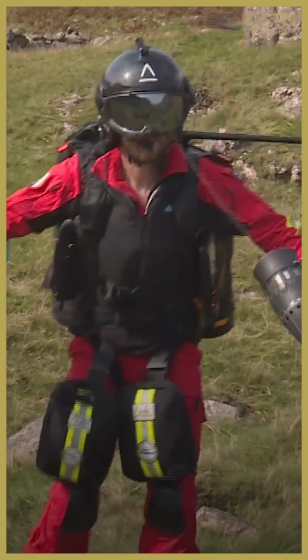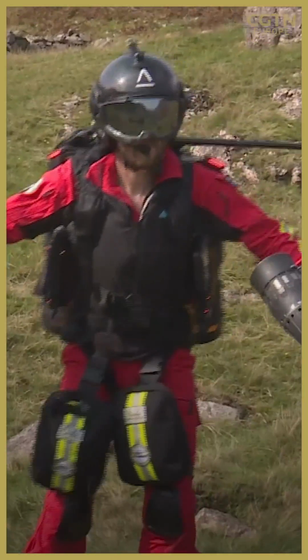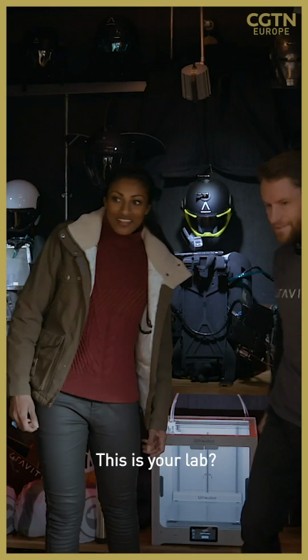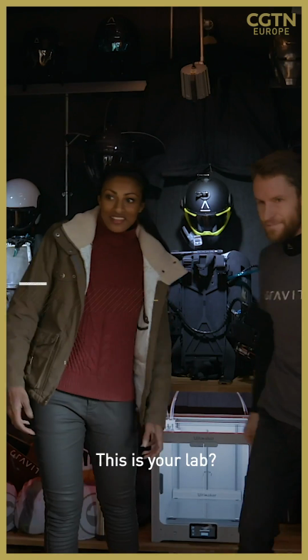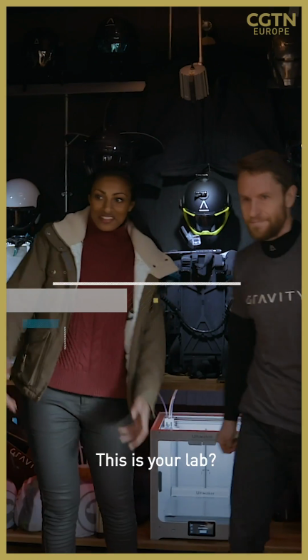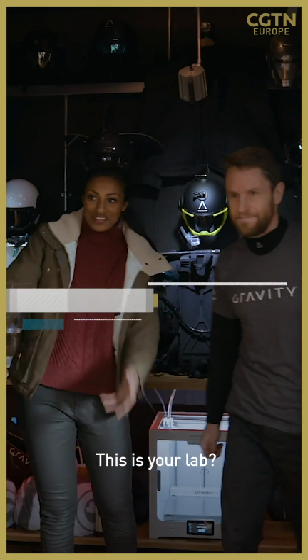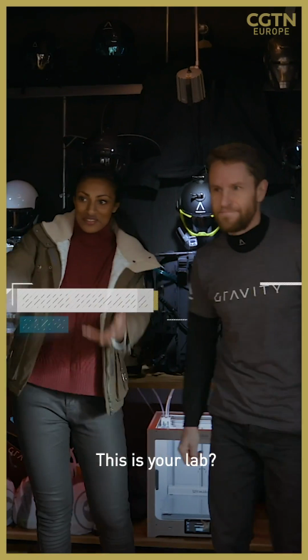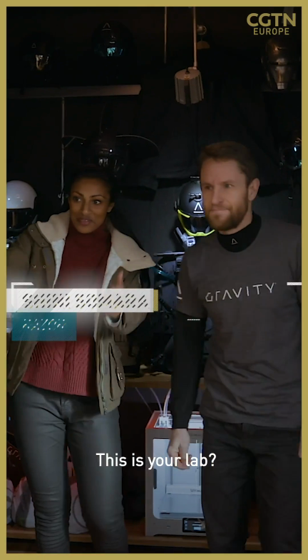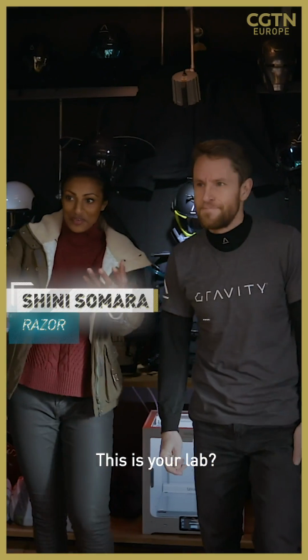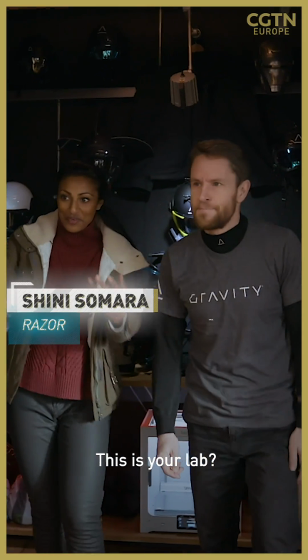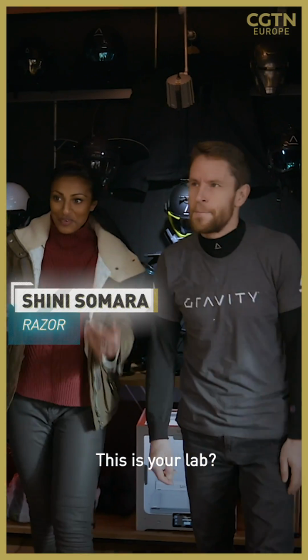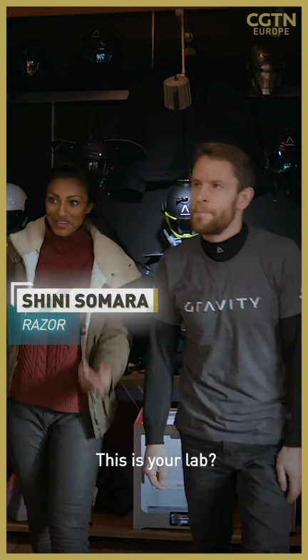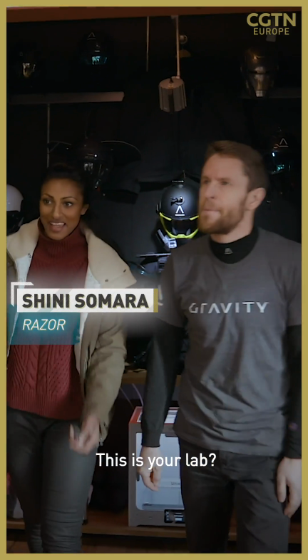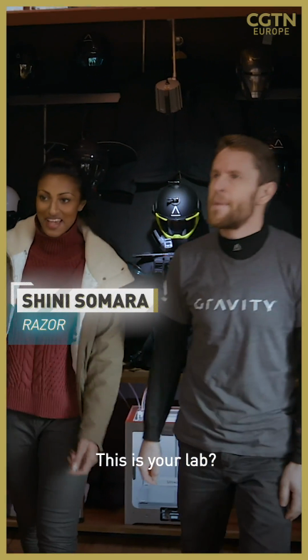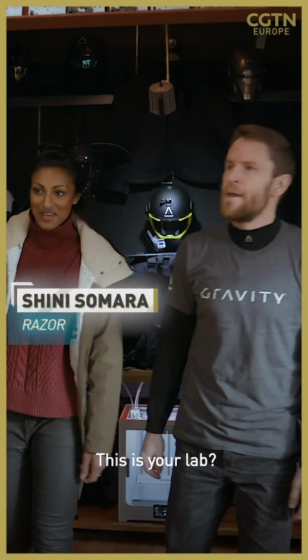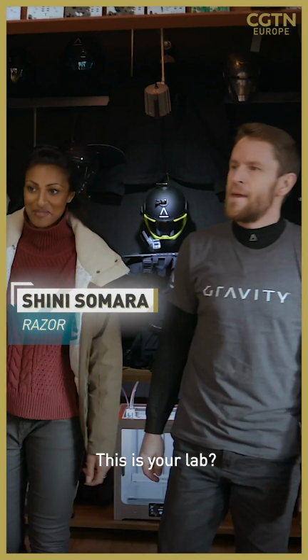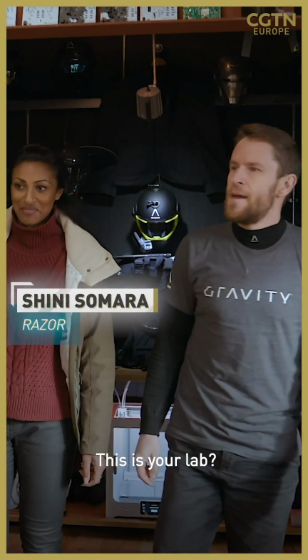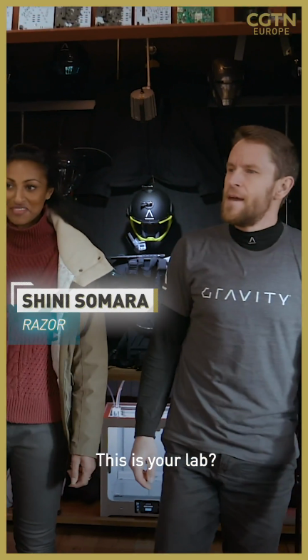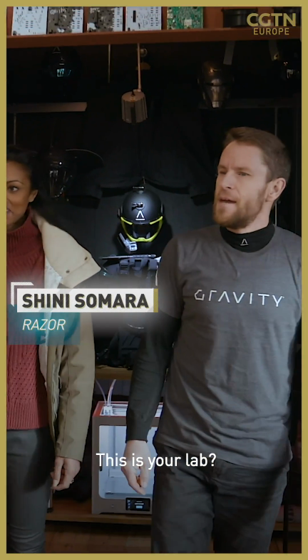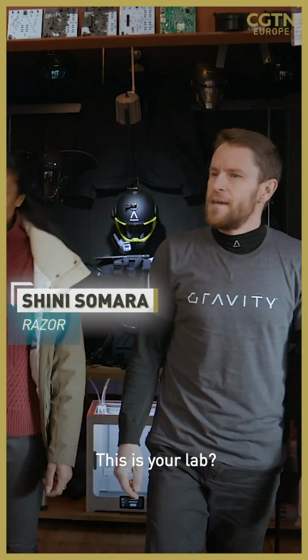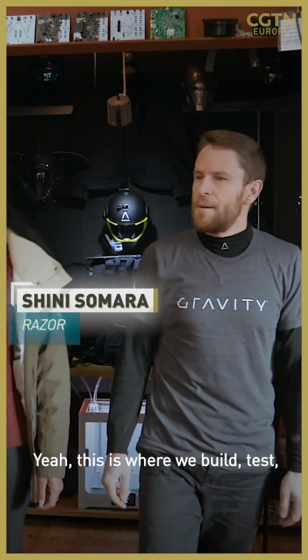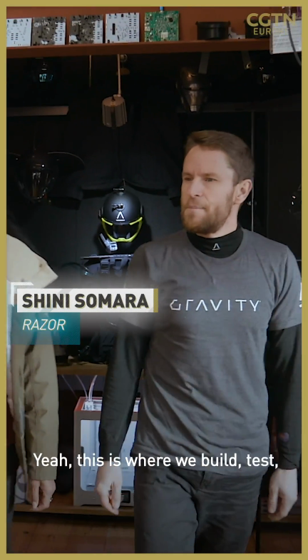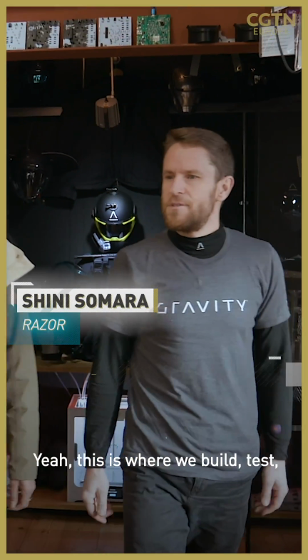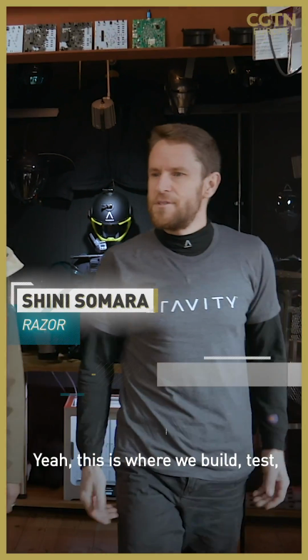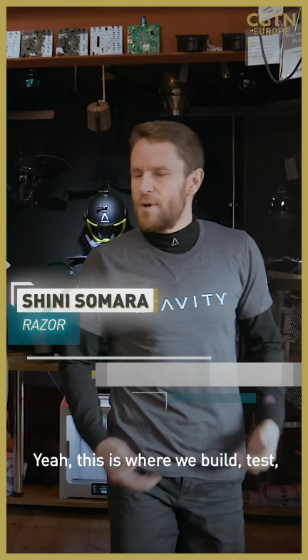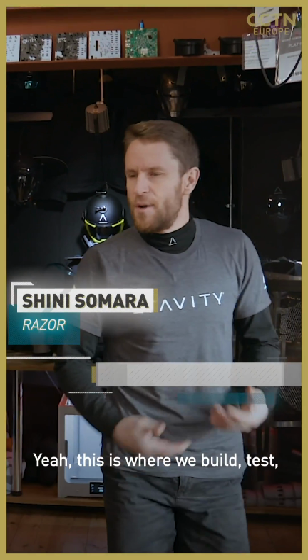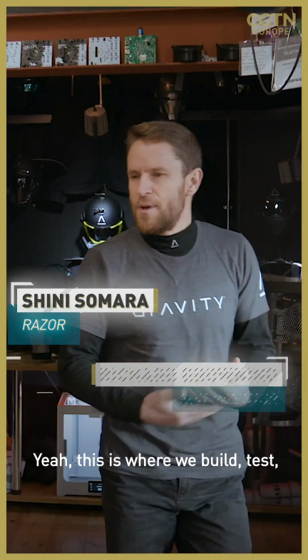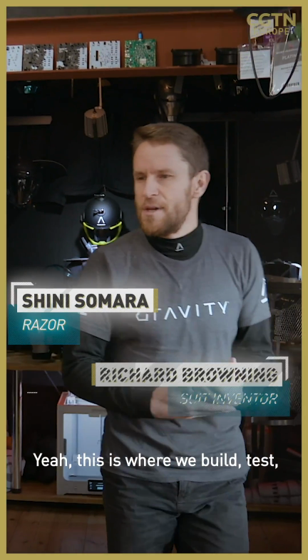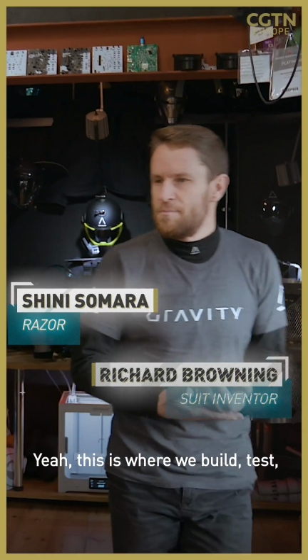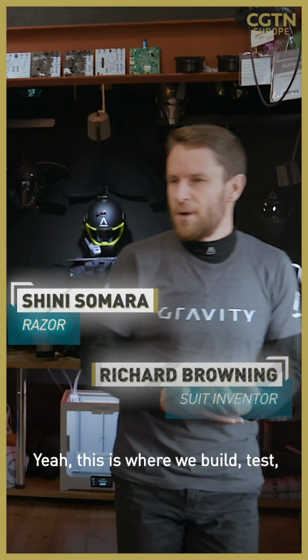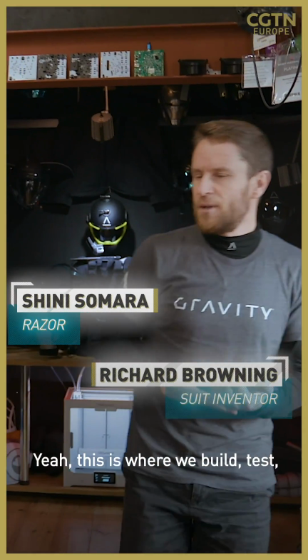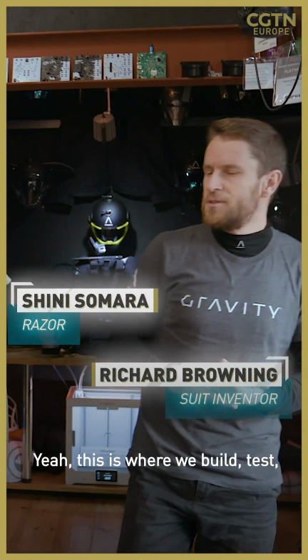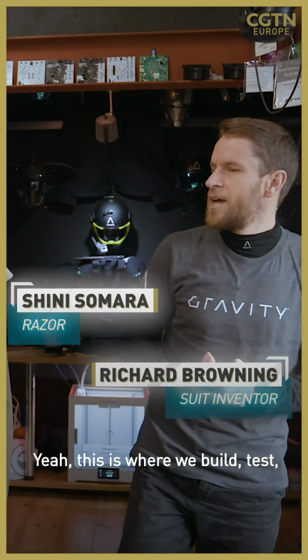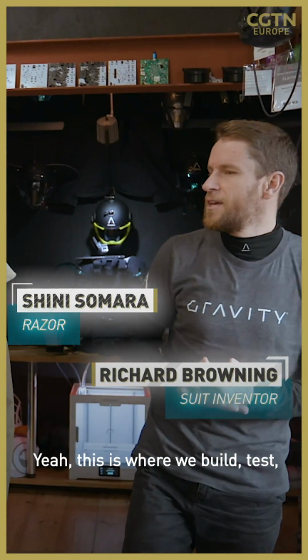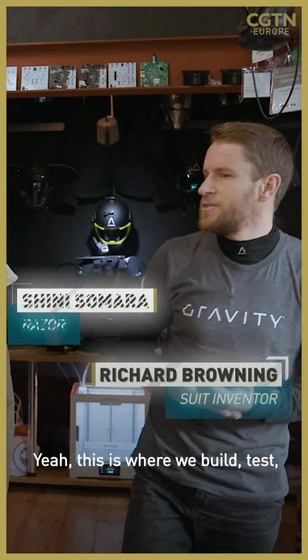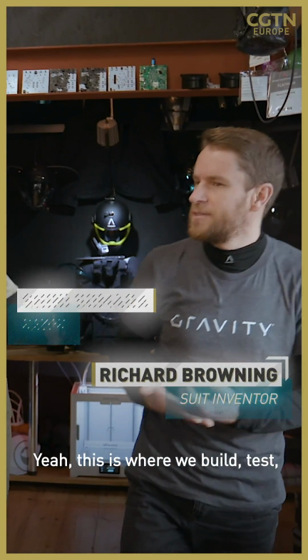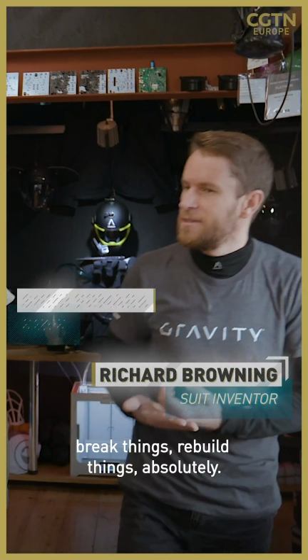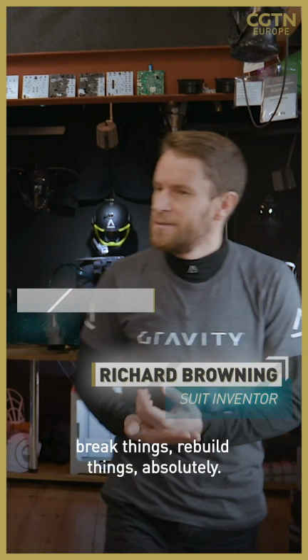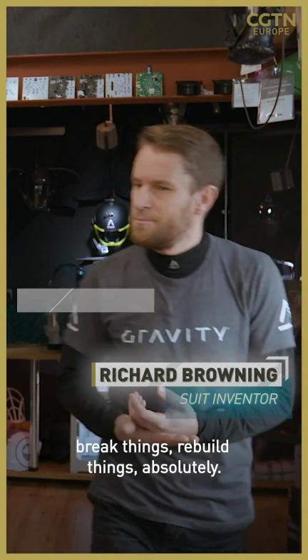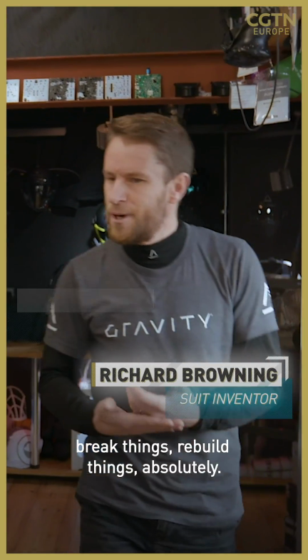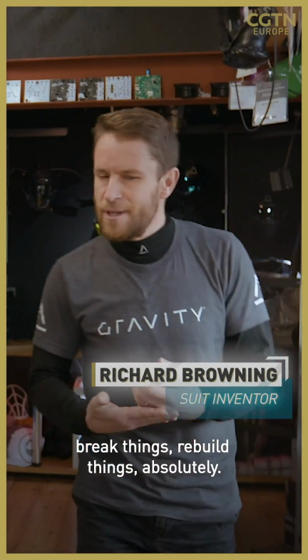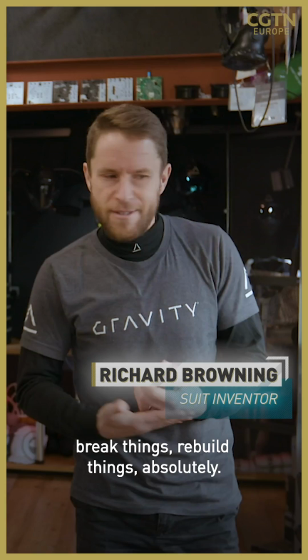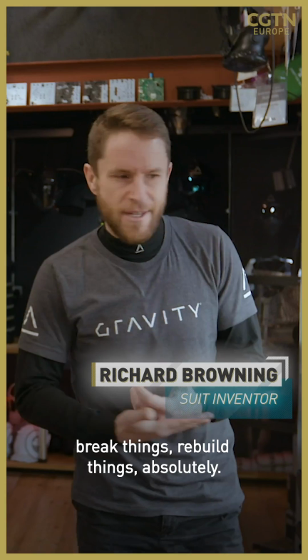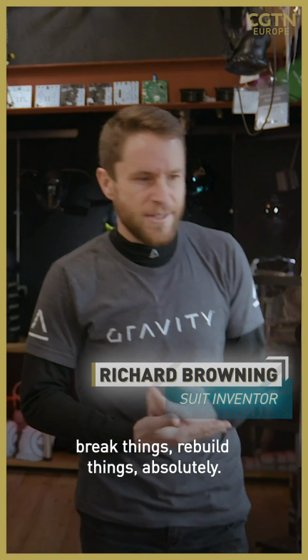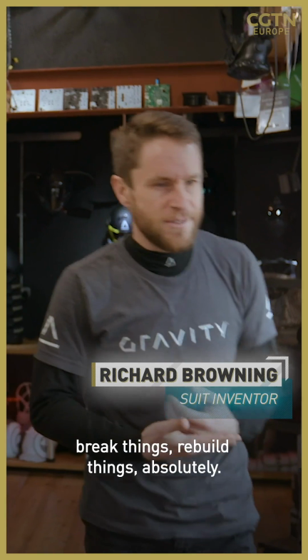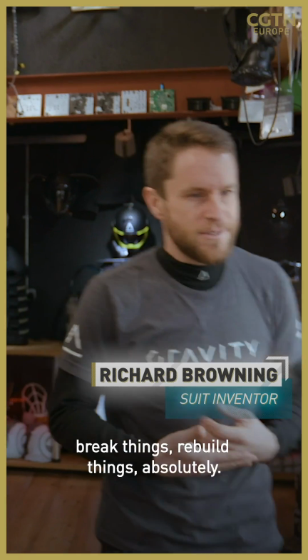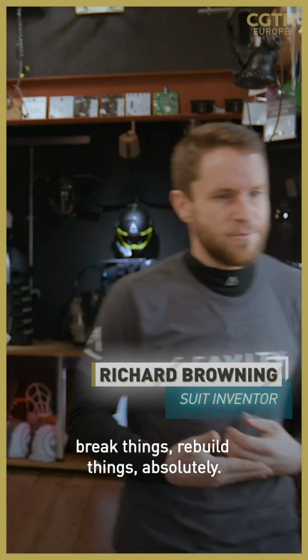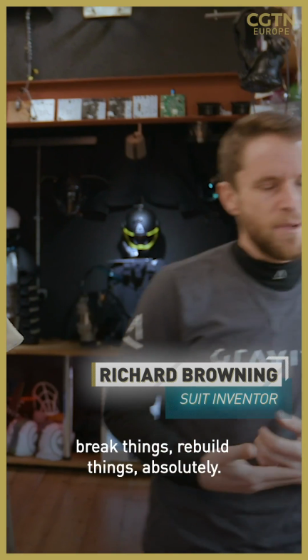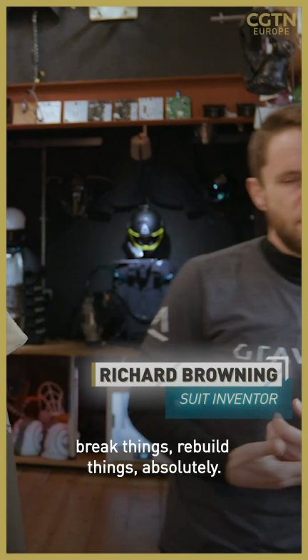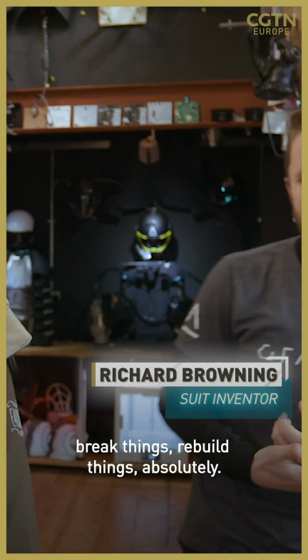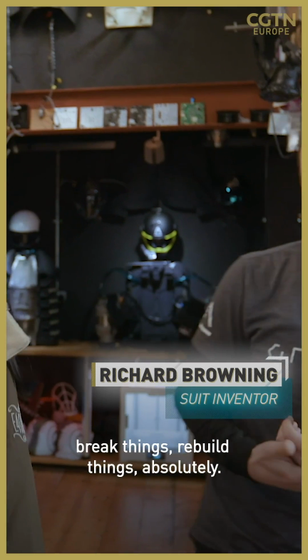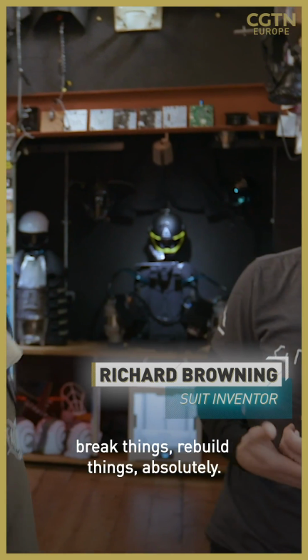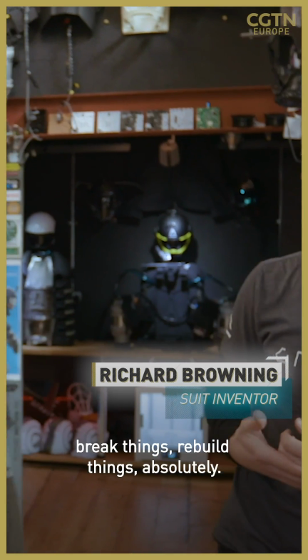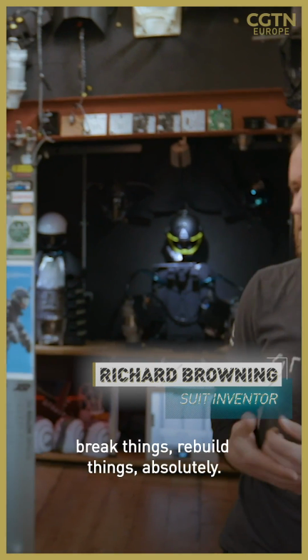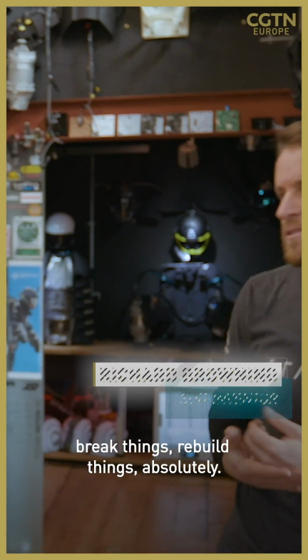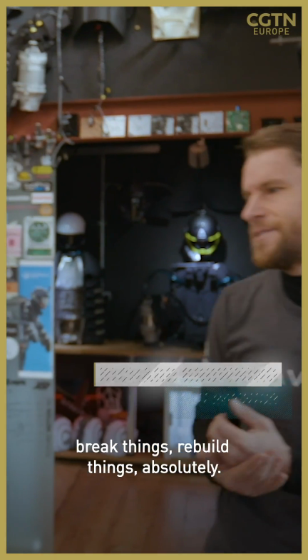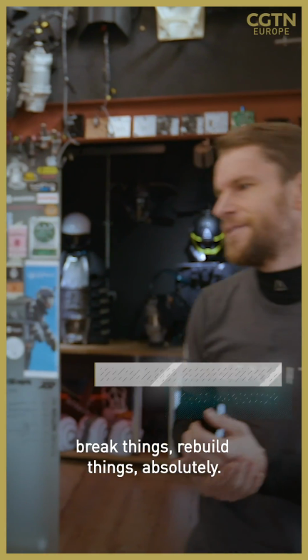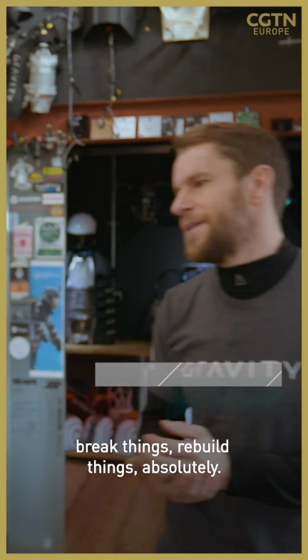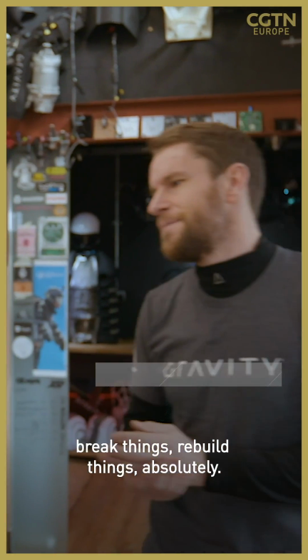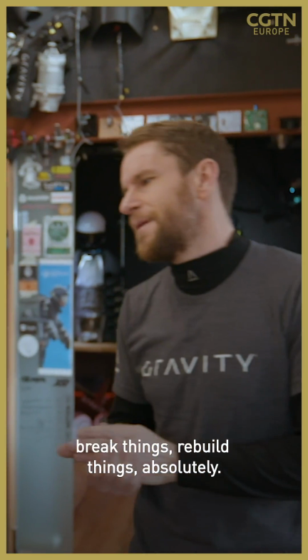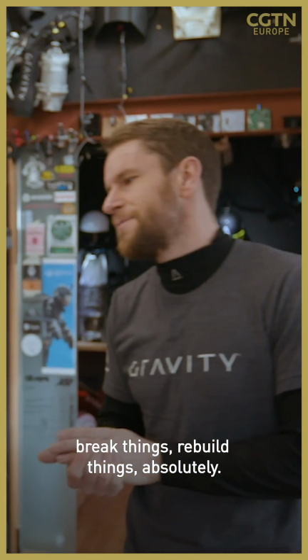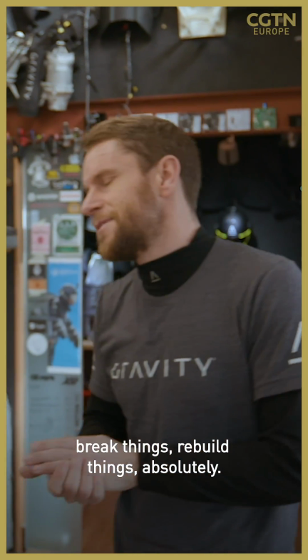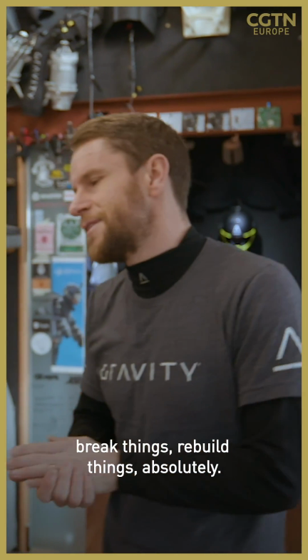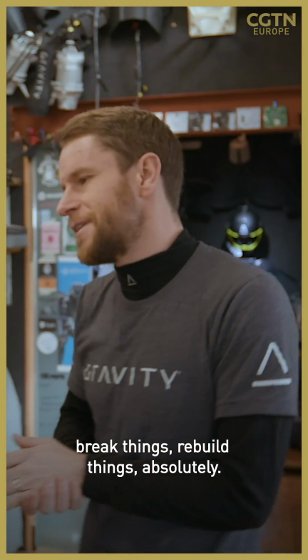And this is your lab. This is where we build, test, break things, rebuild things. Absolutely.